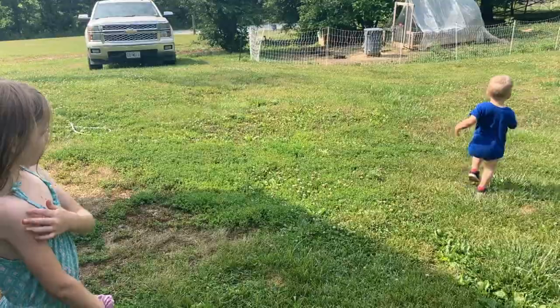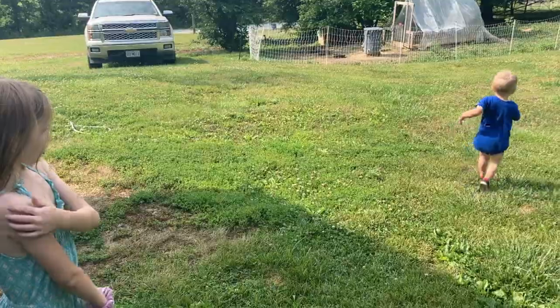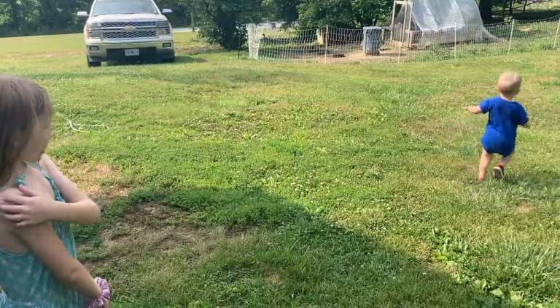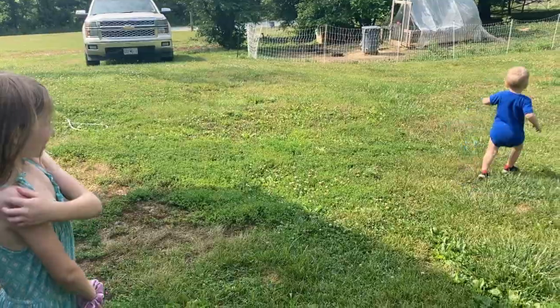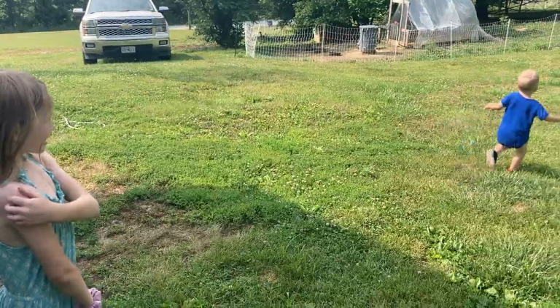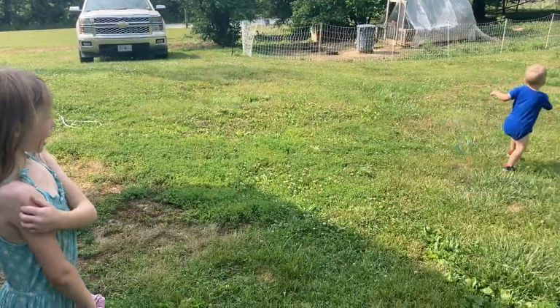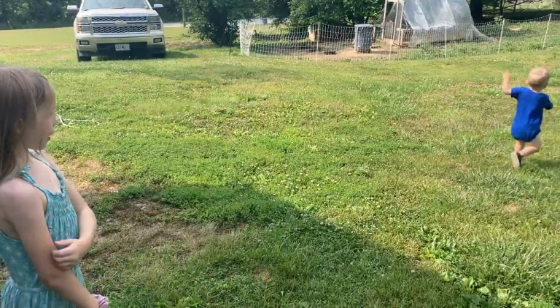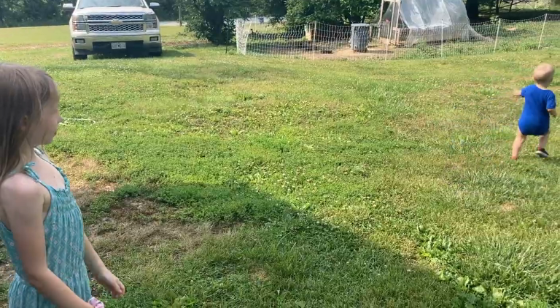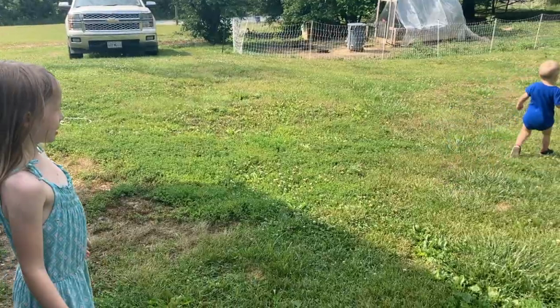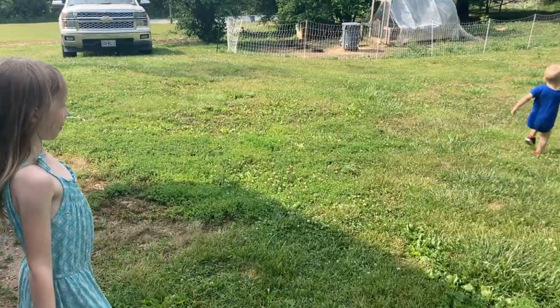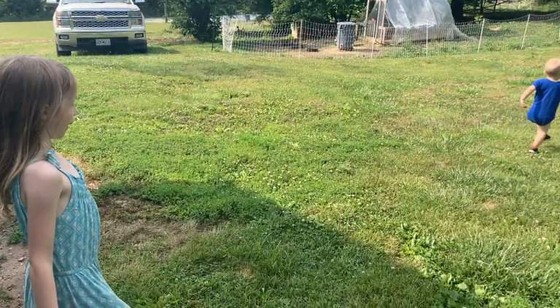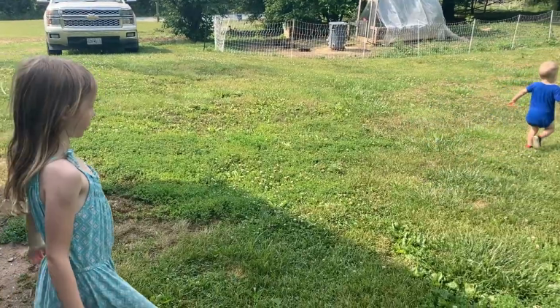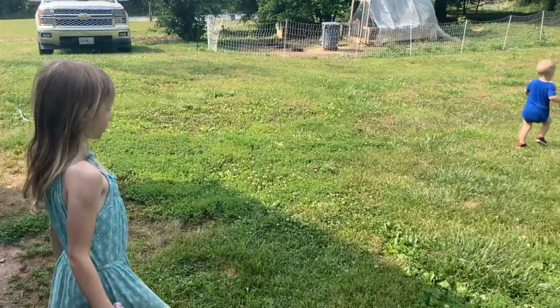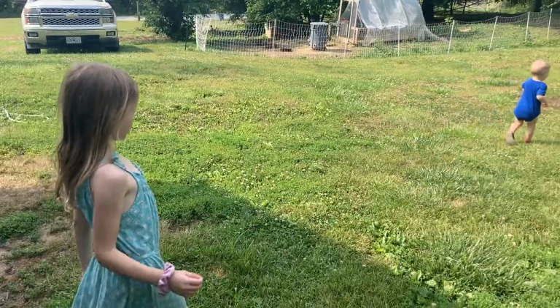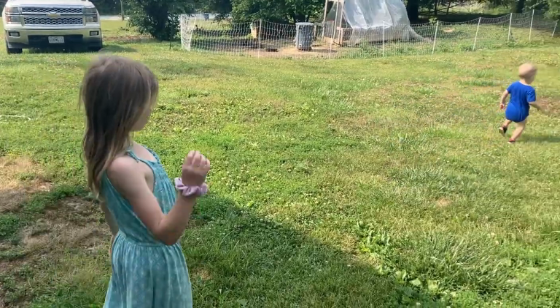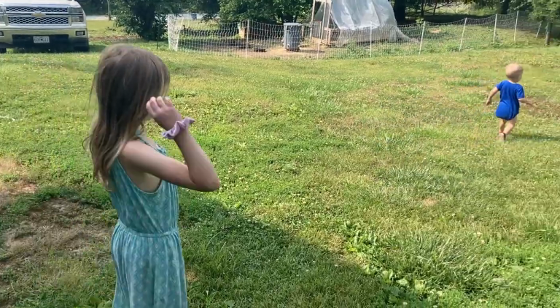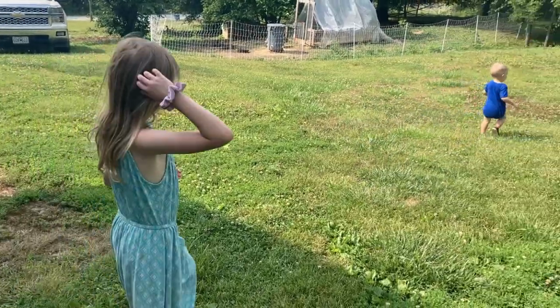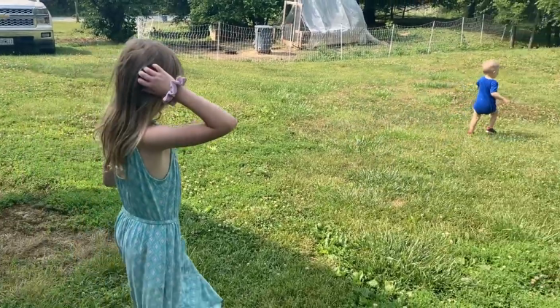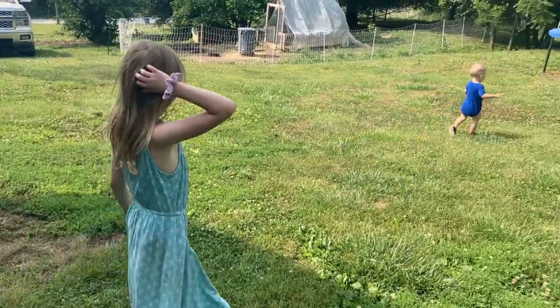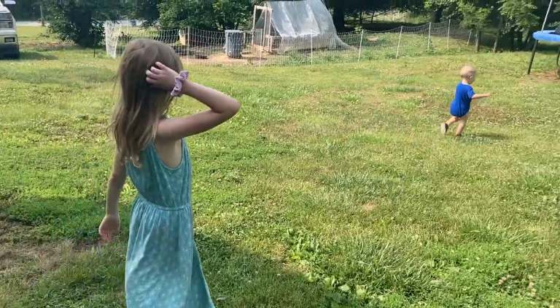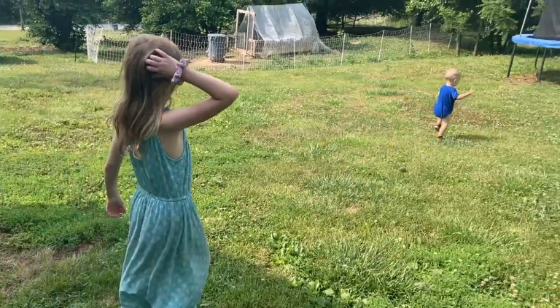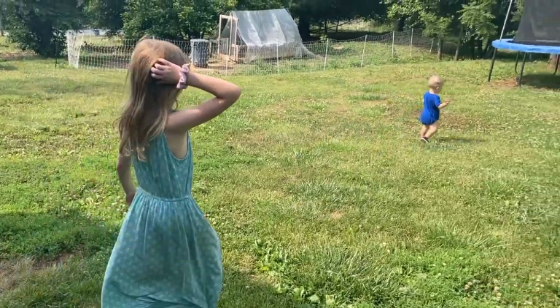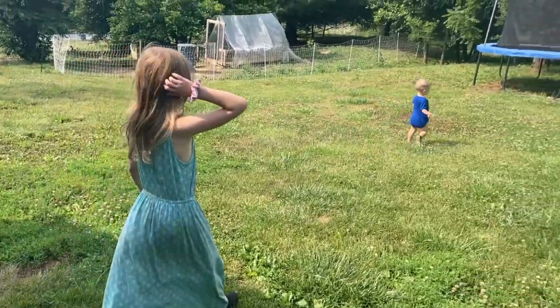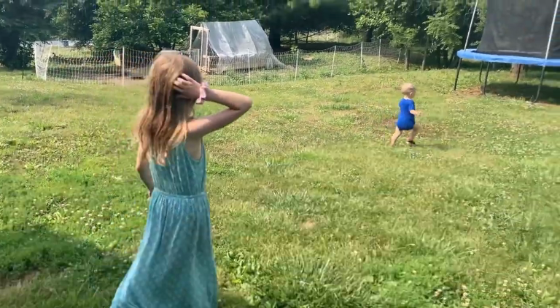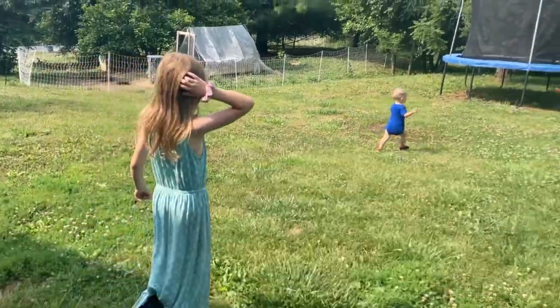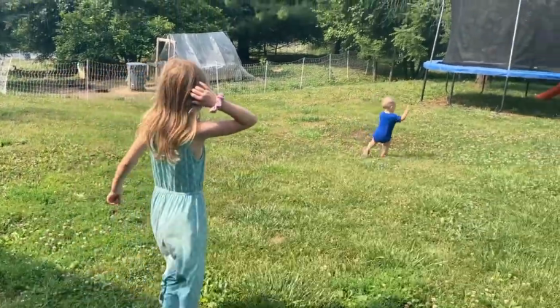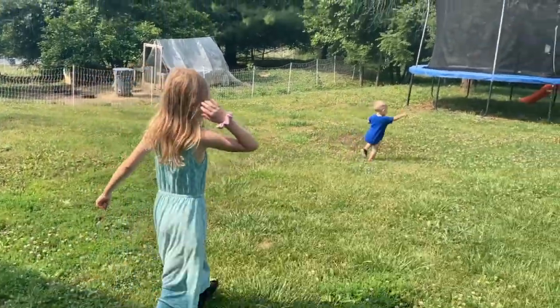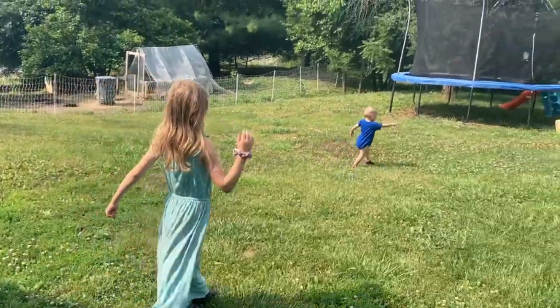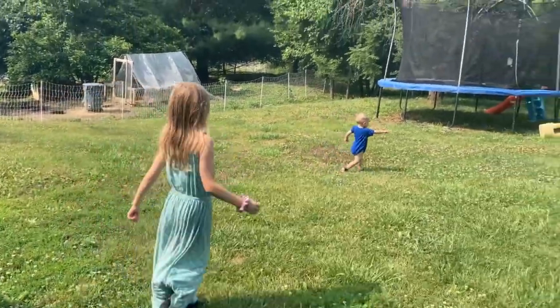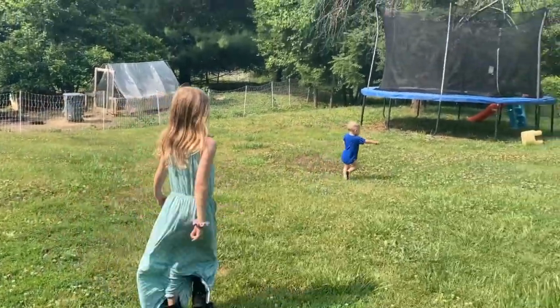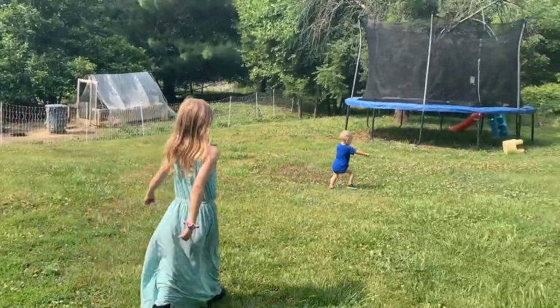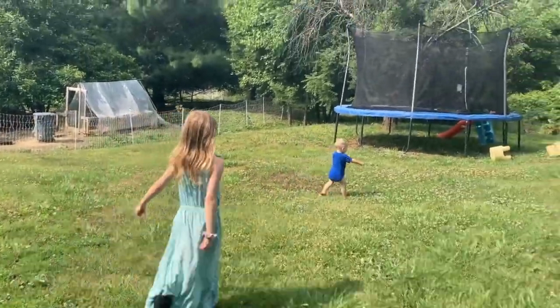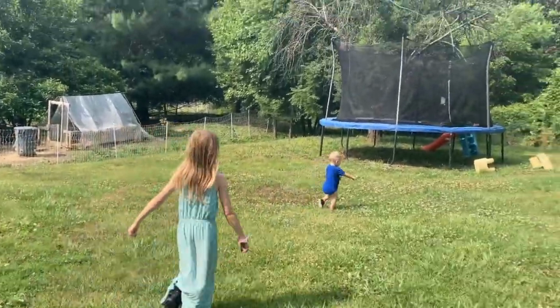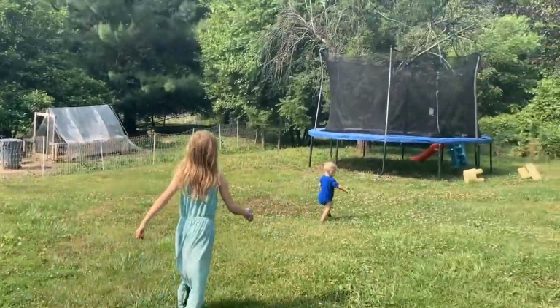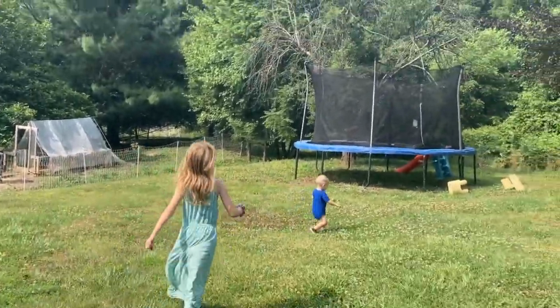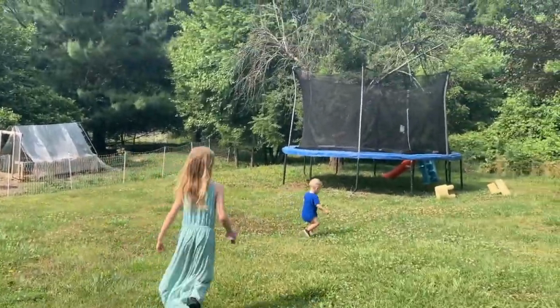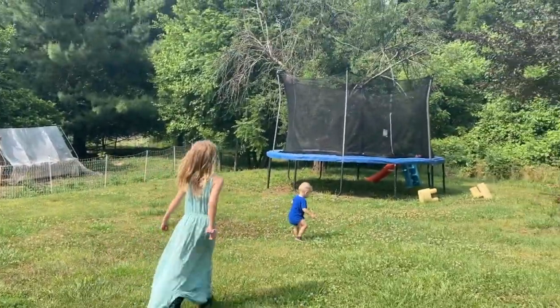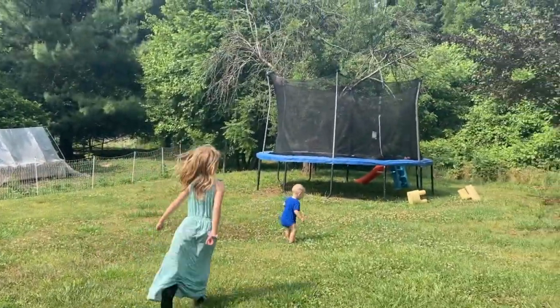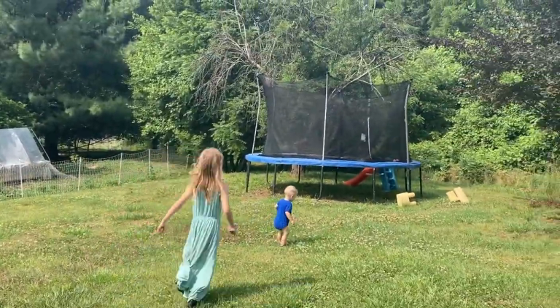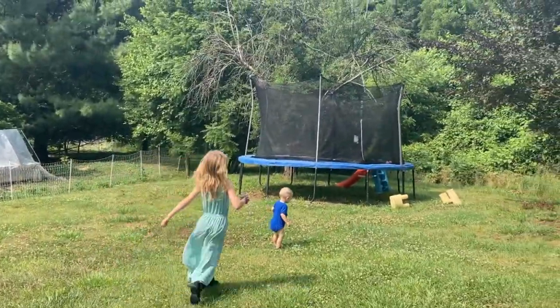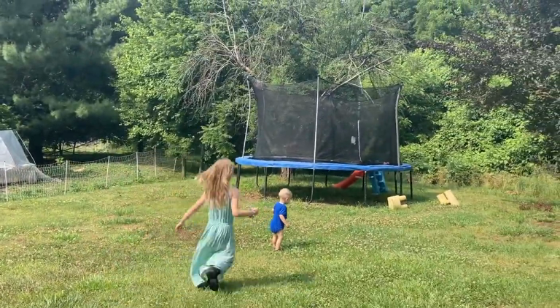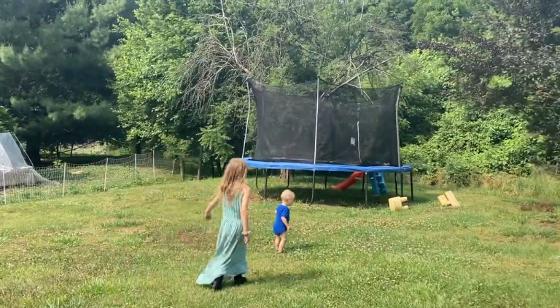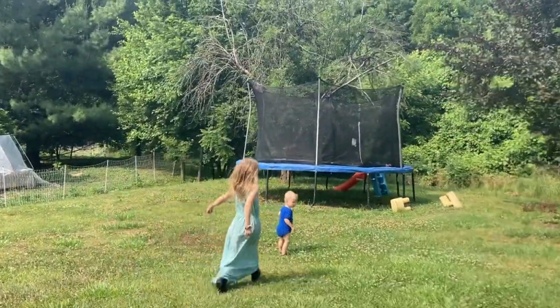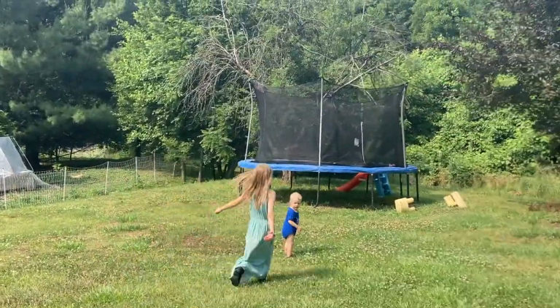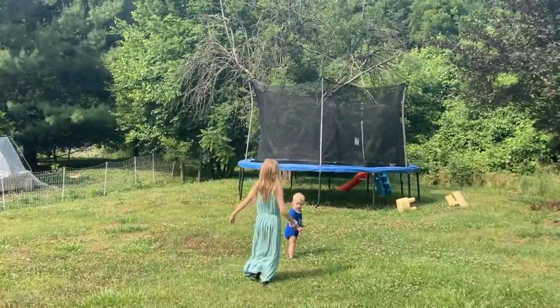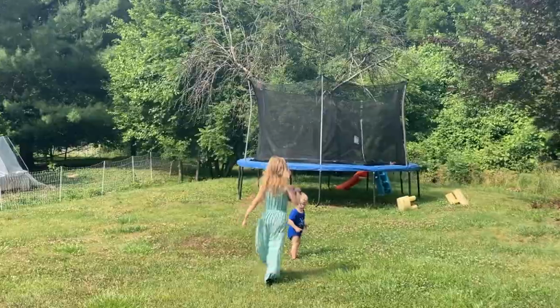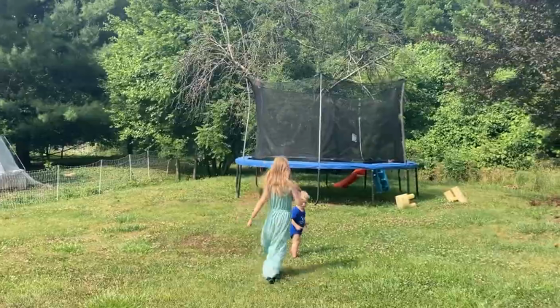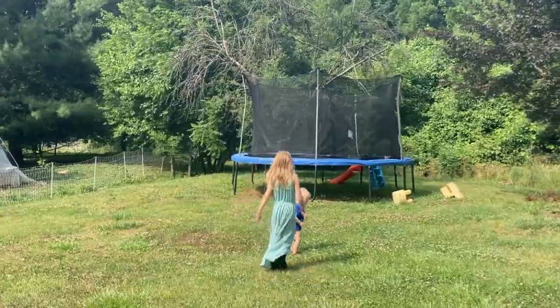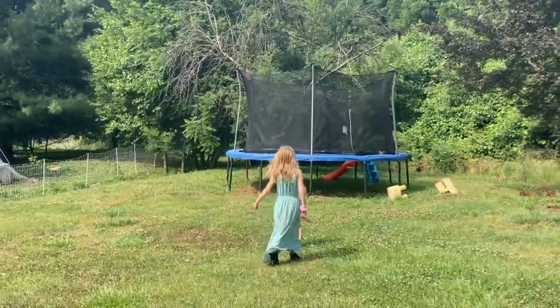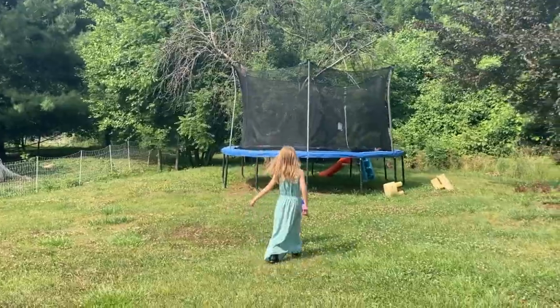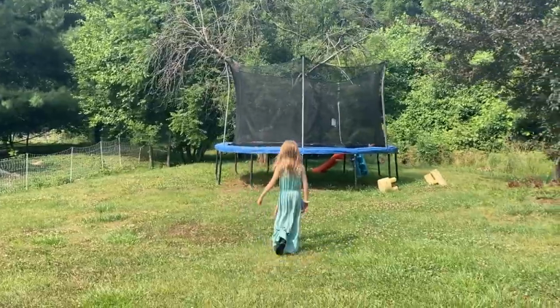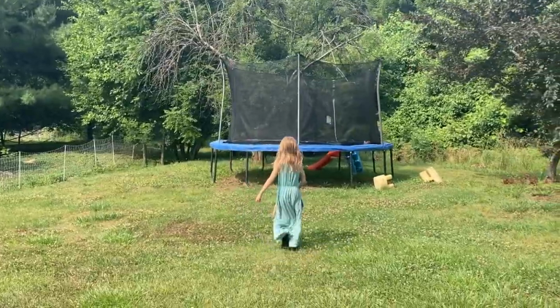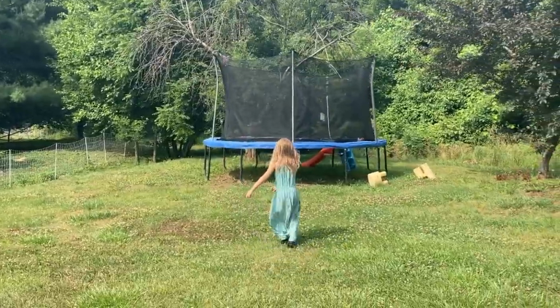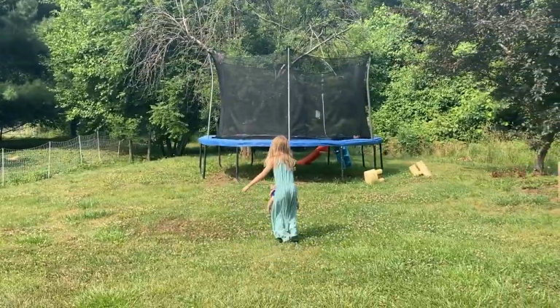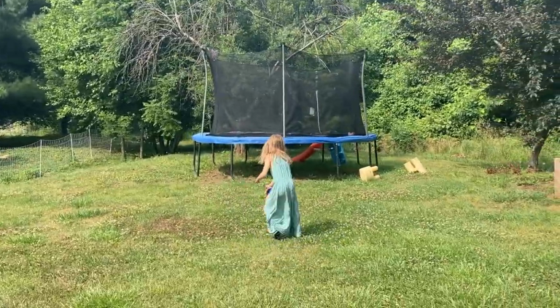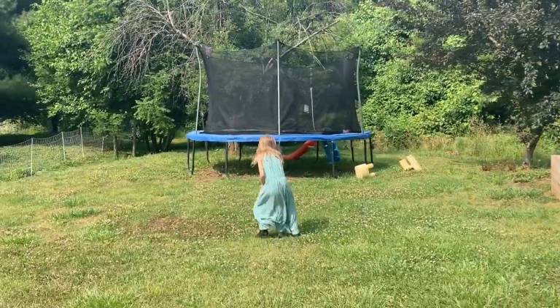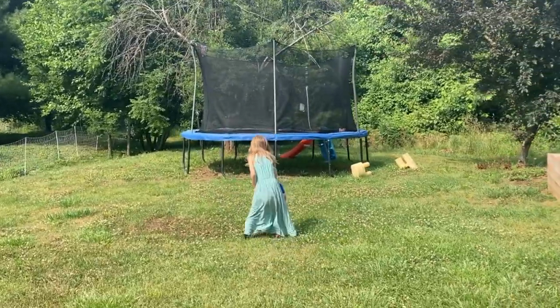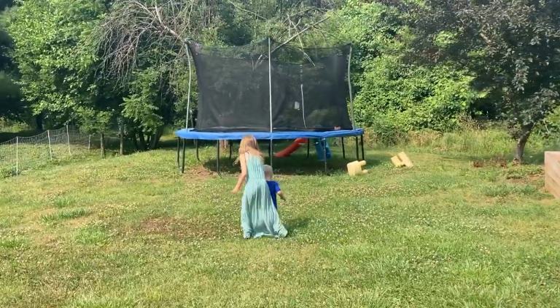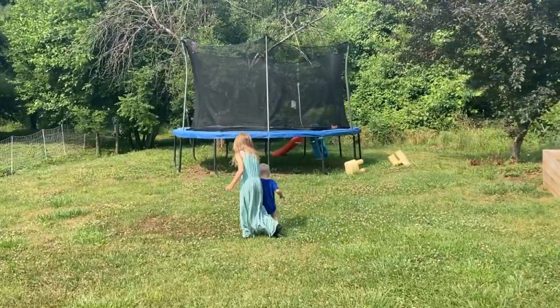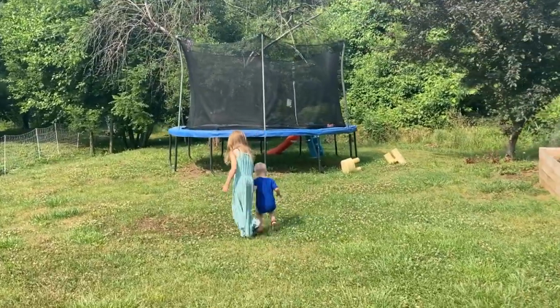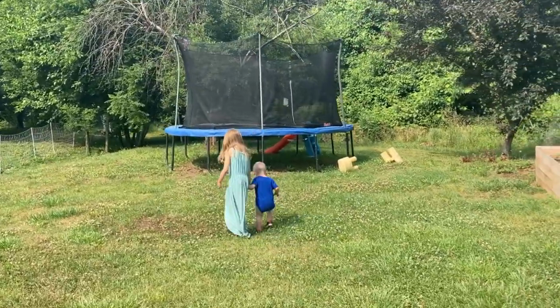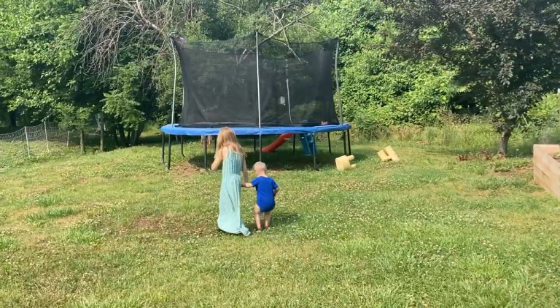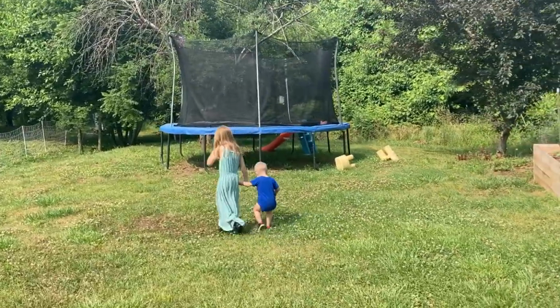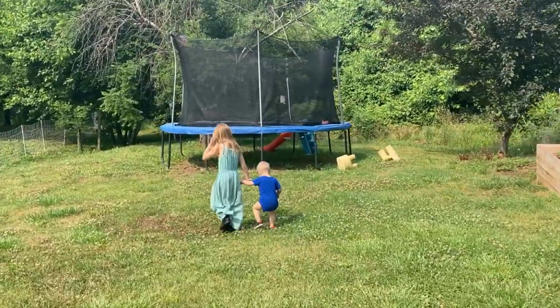Go check the mulberry tree. Go check to see if there's any berries.